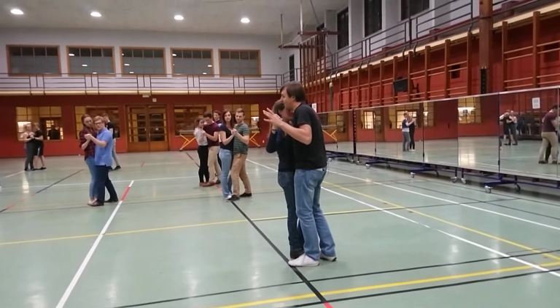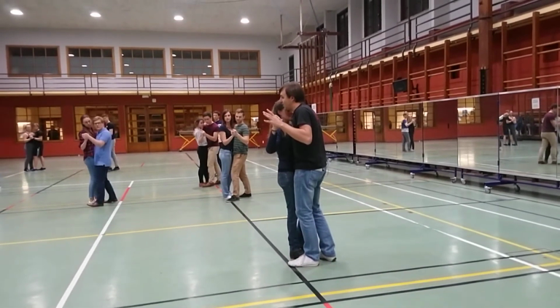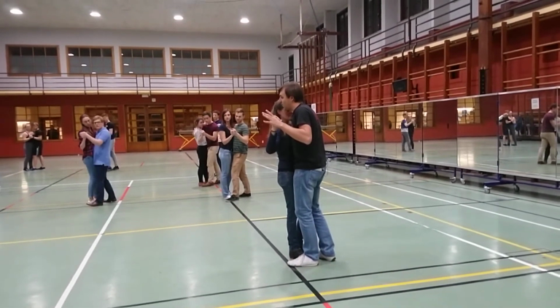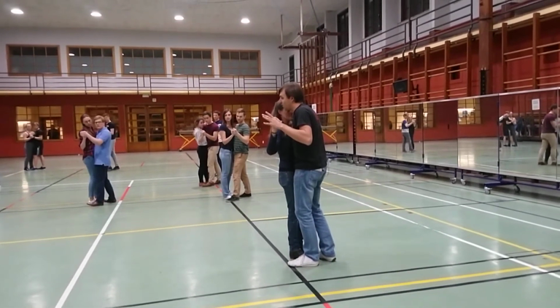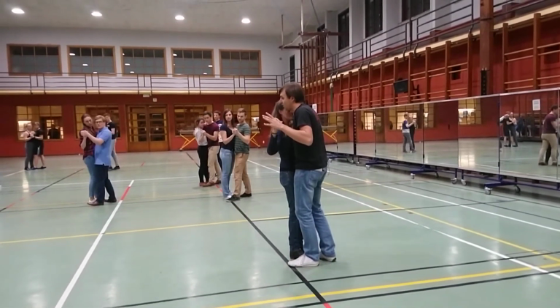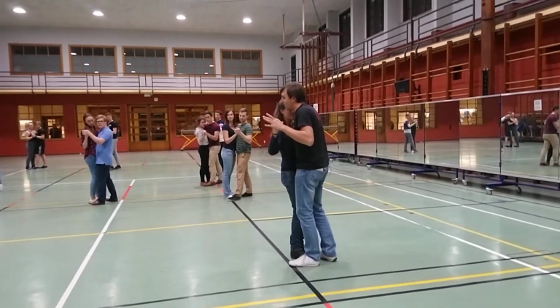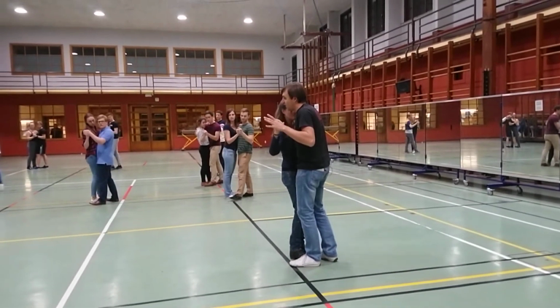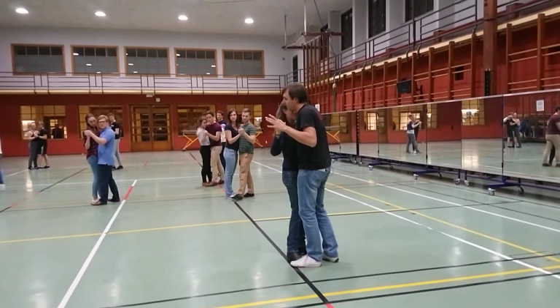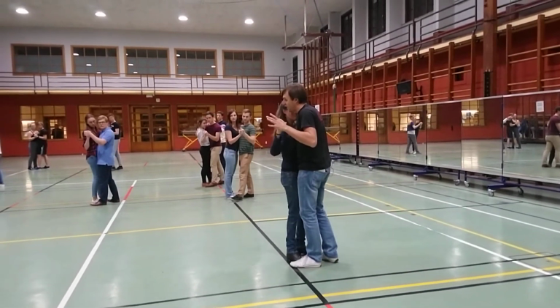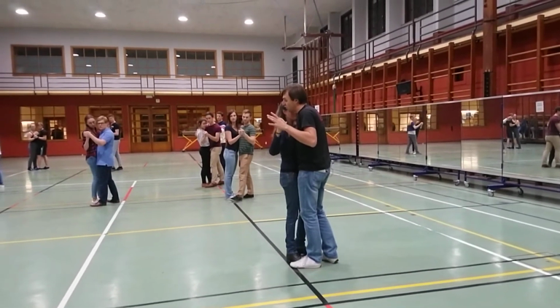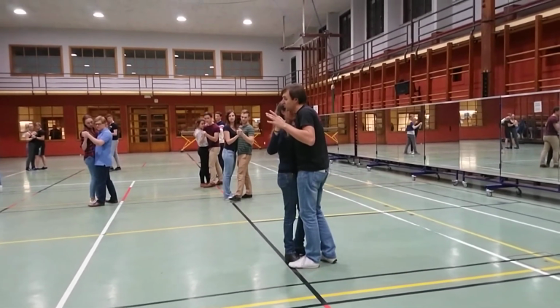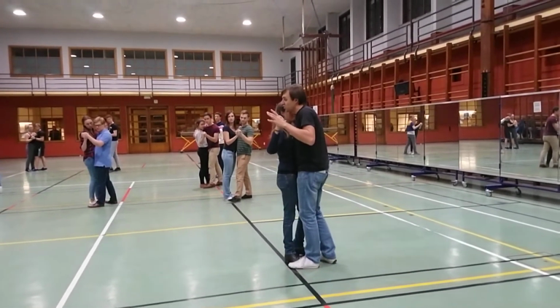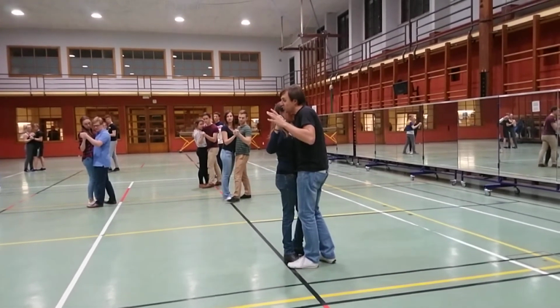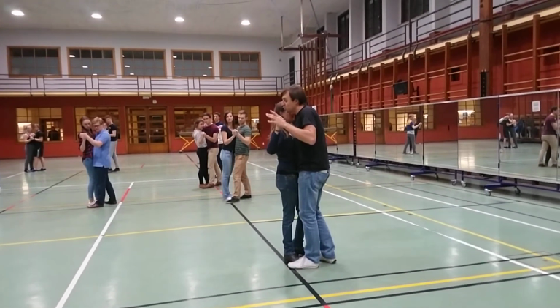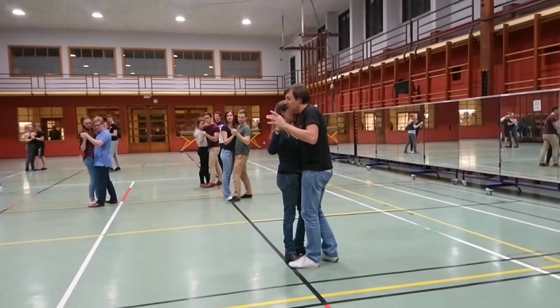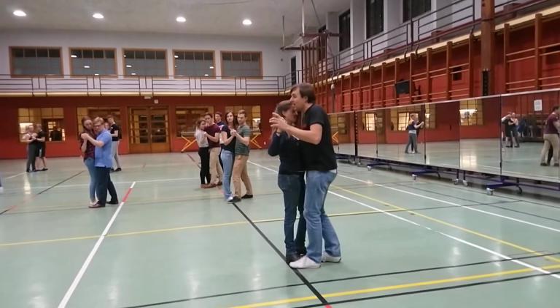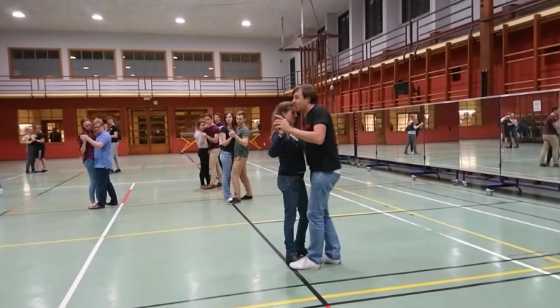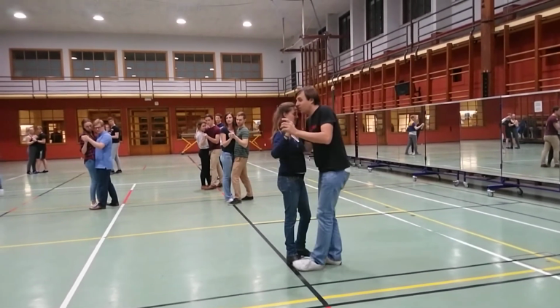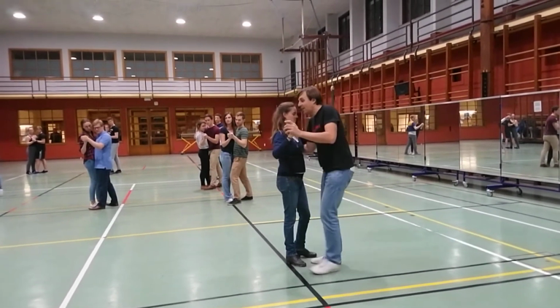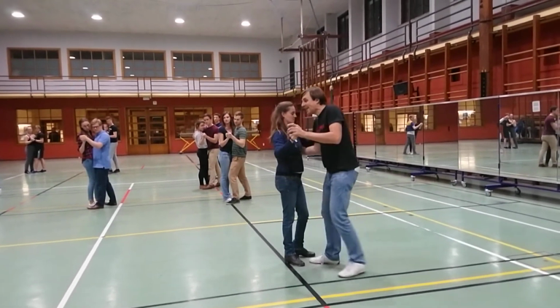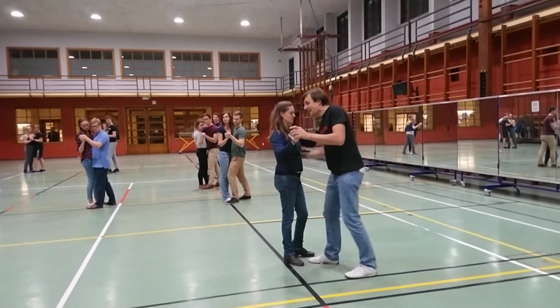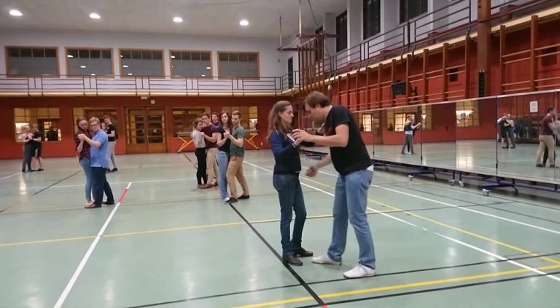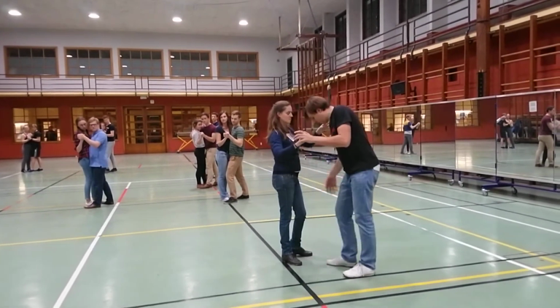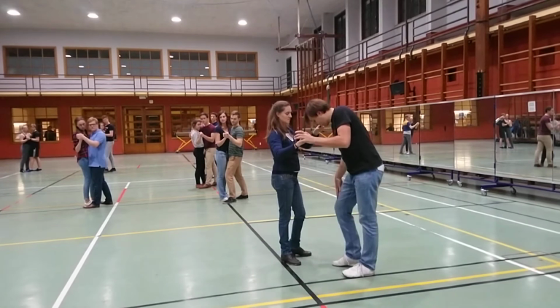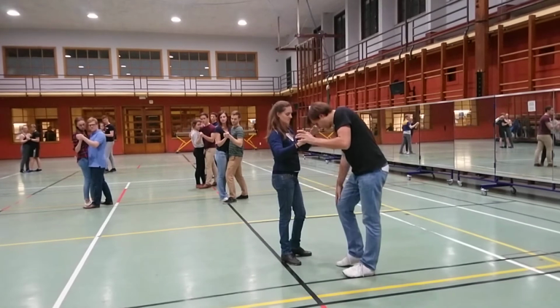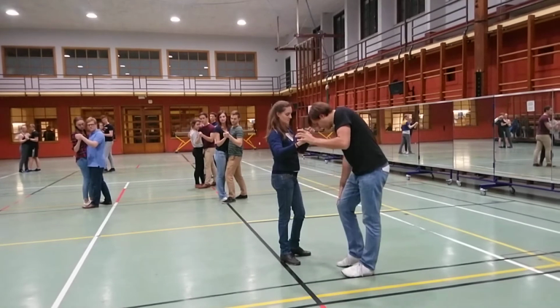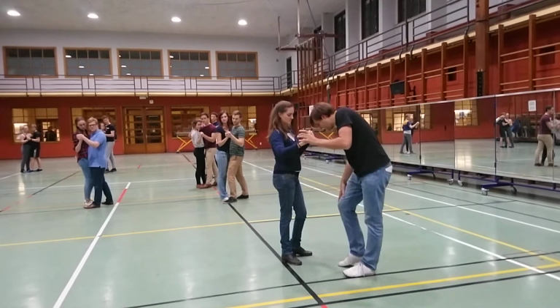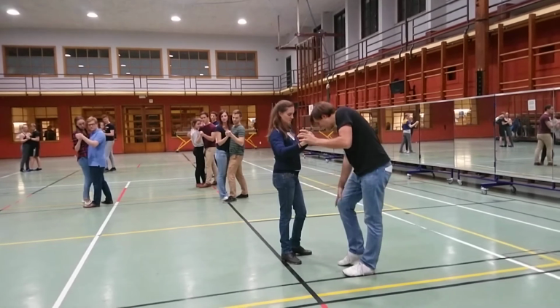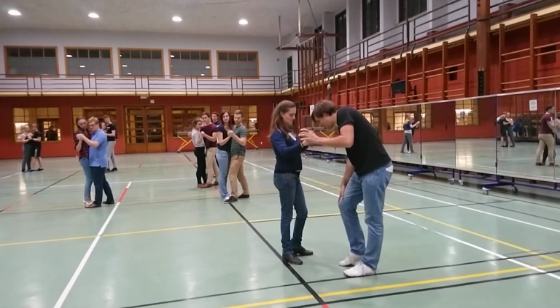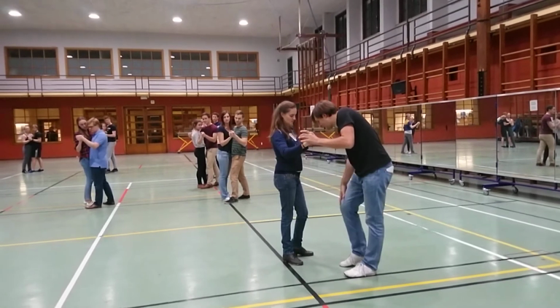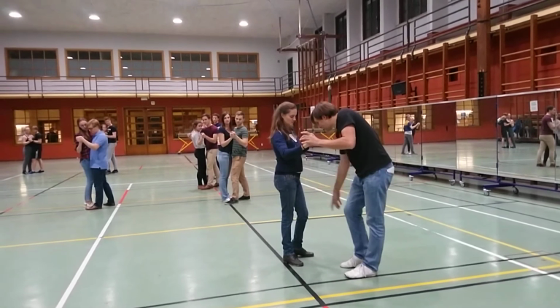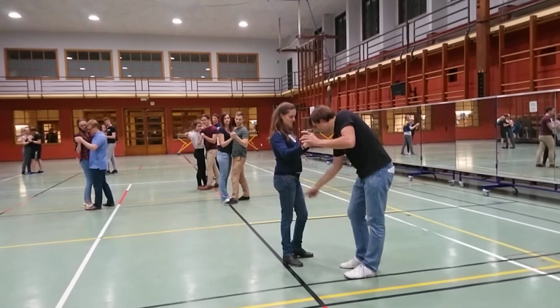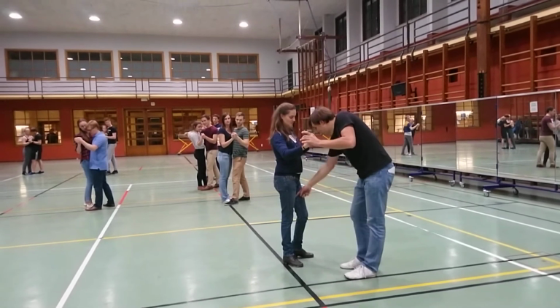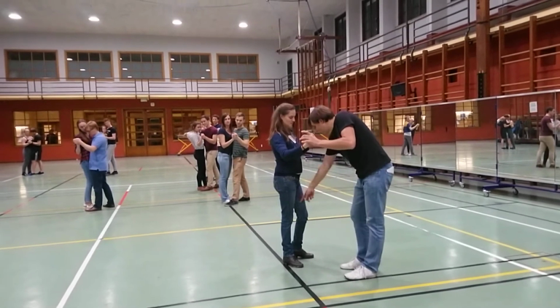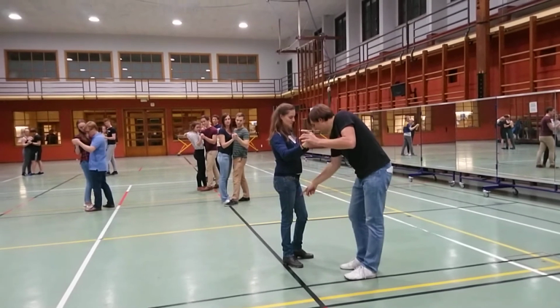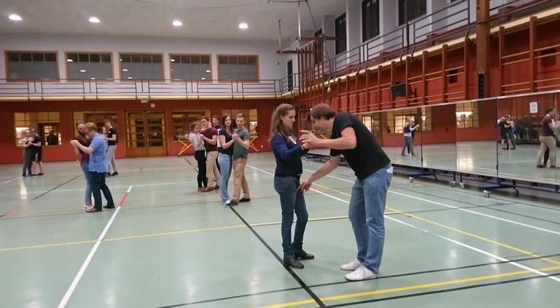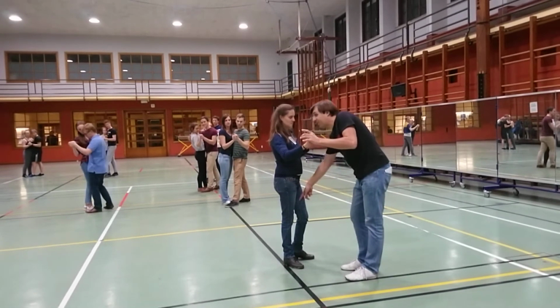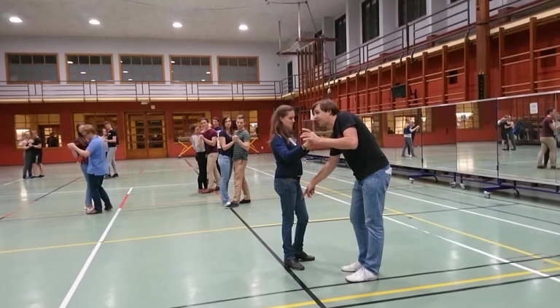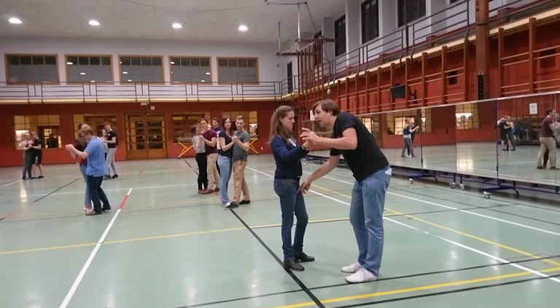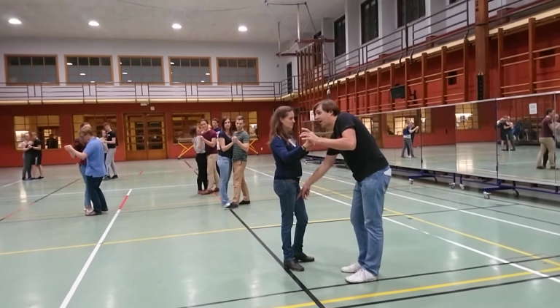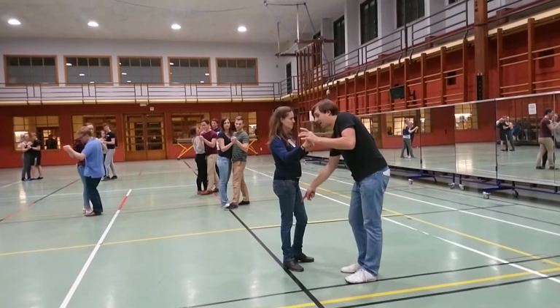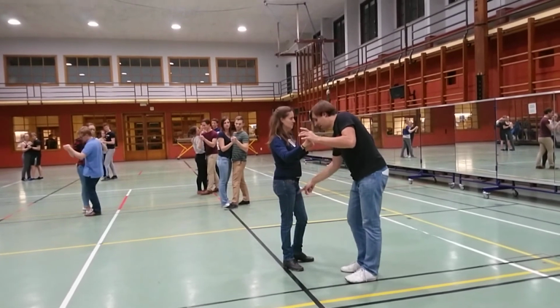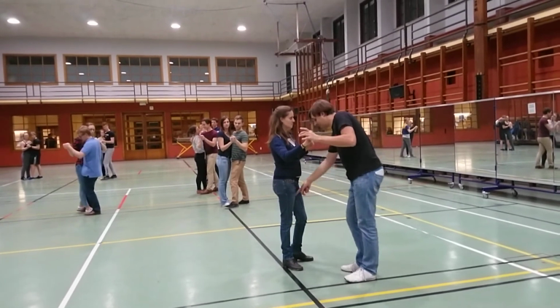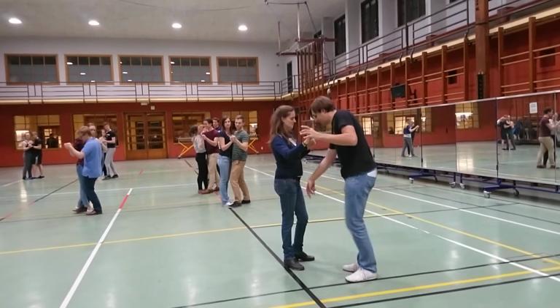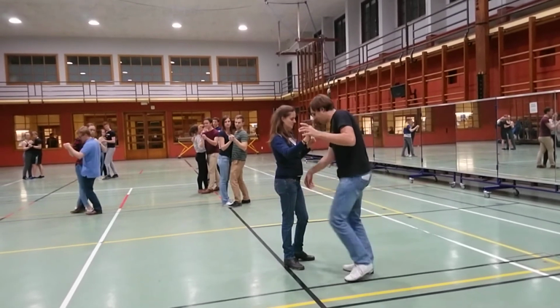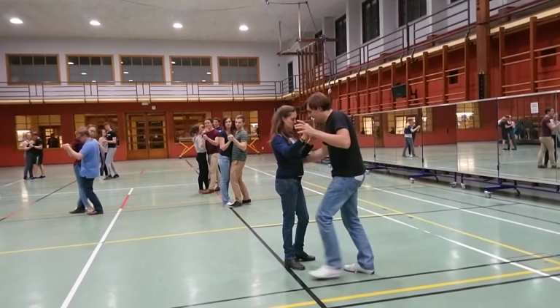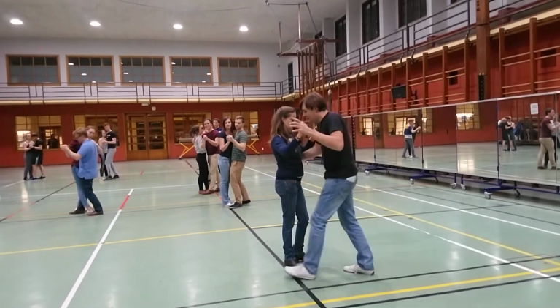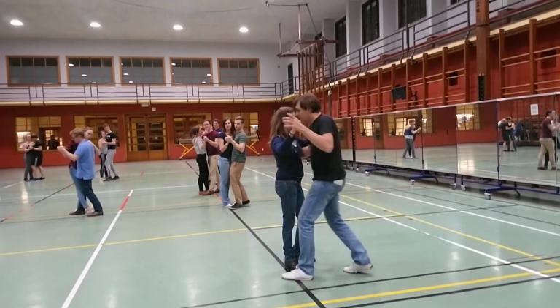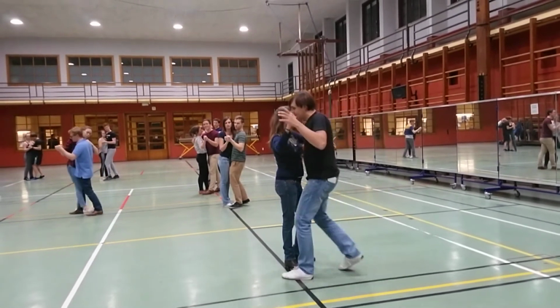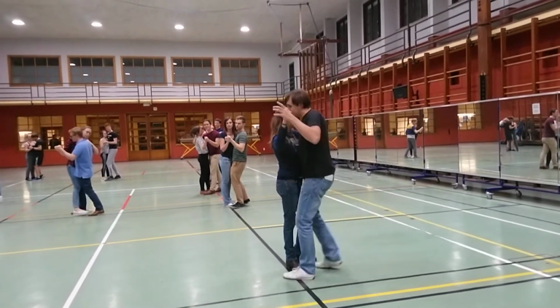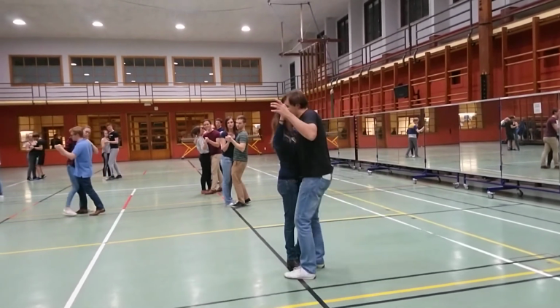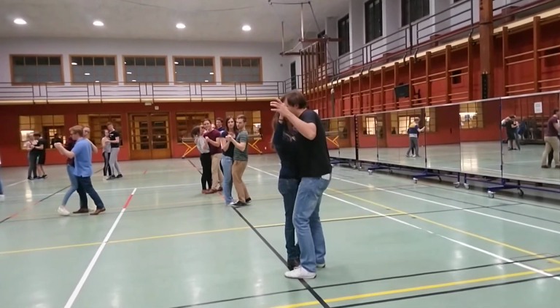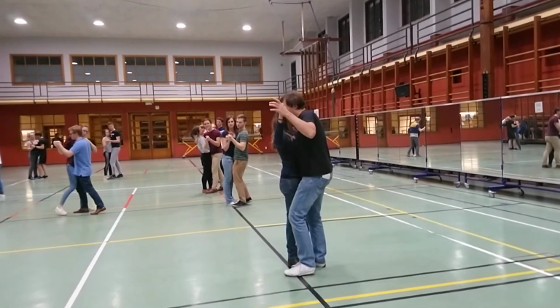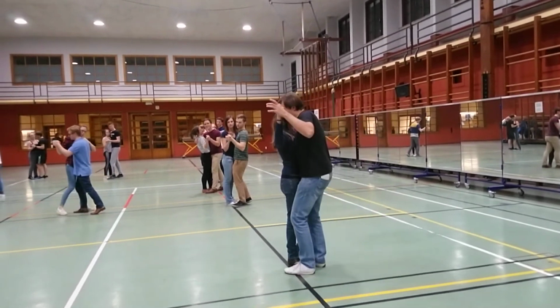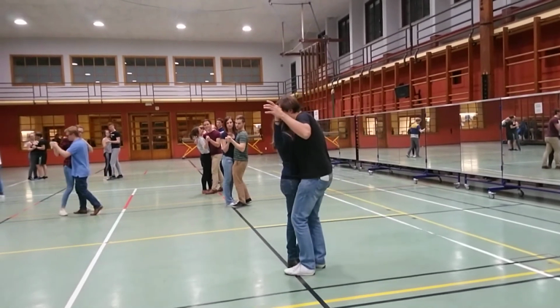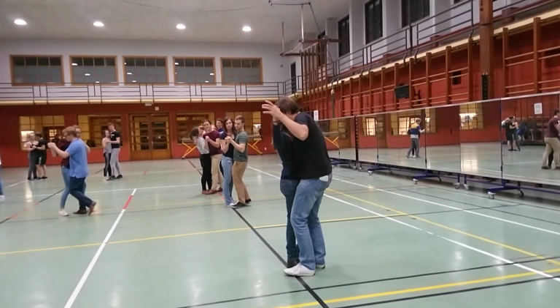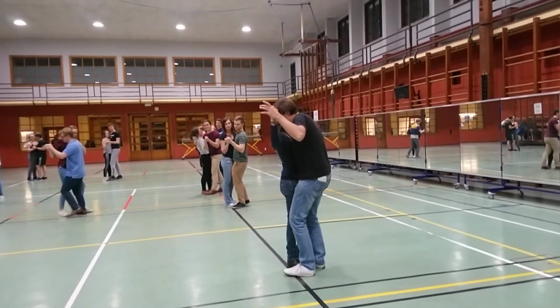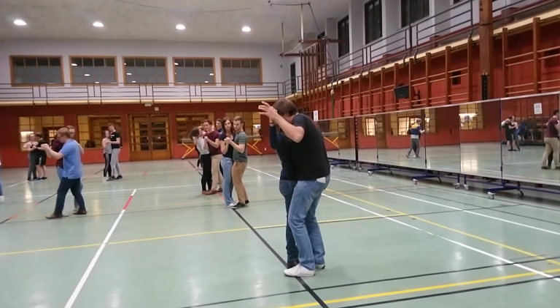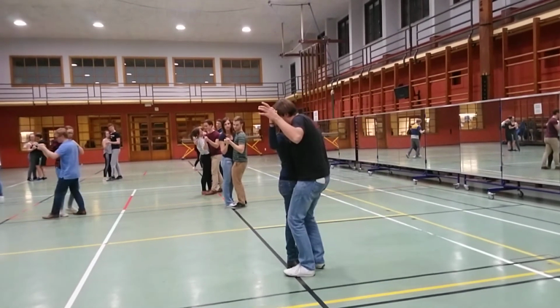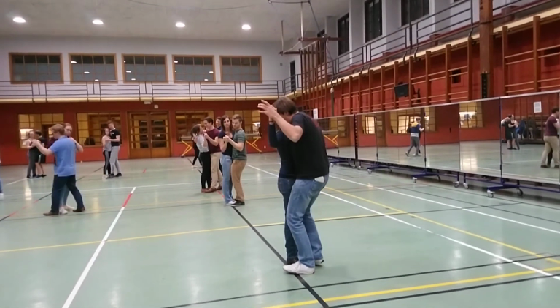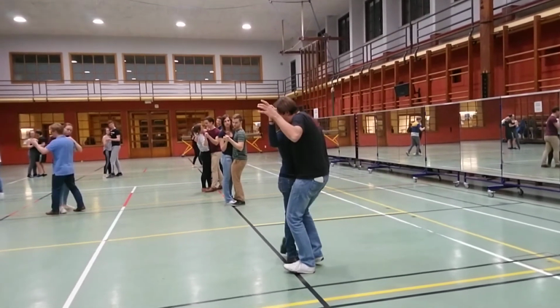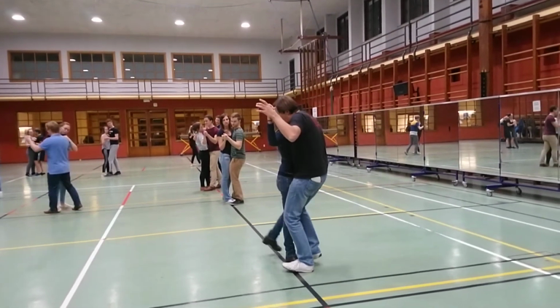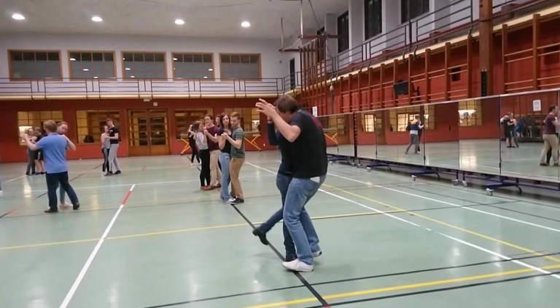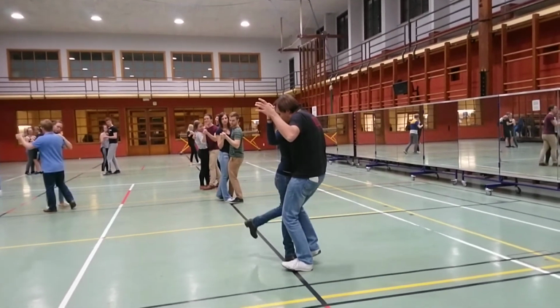And then on two, you lead with your knee in the inner thigh. So it goes something like this.